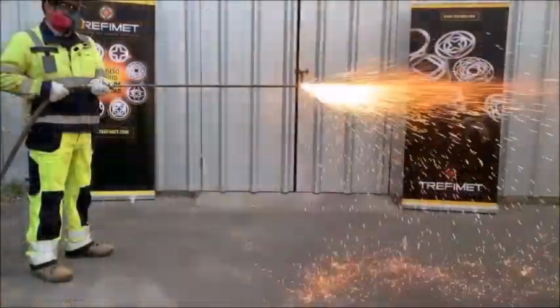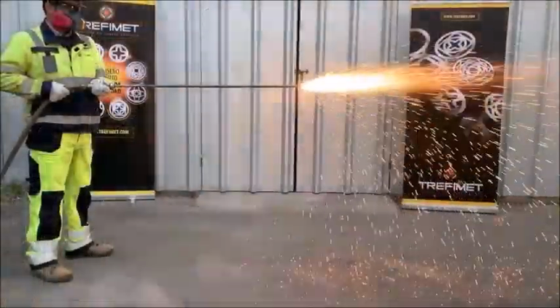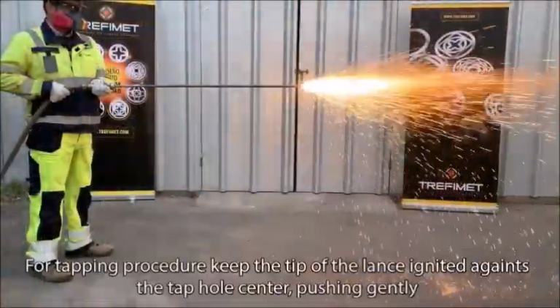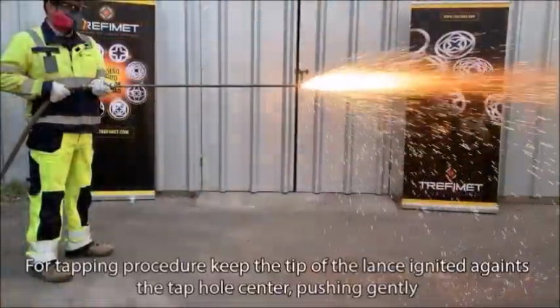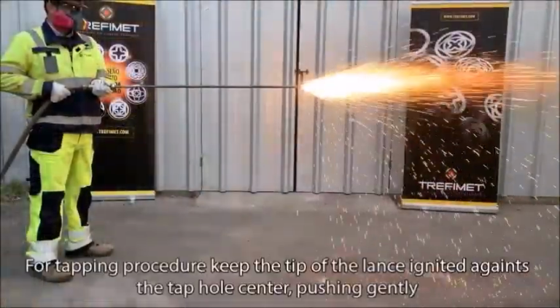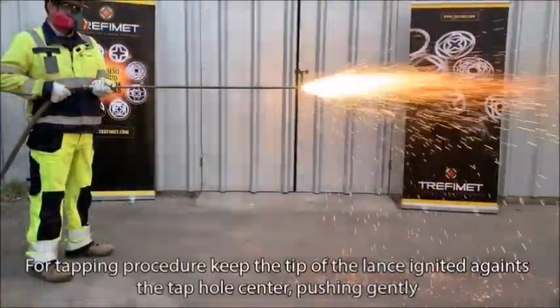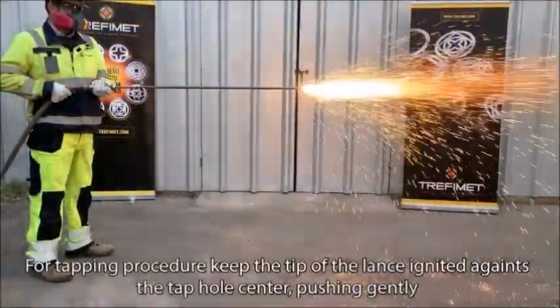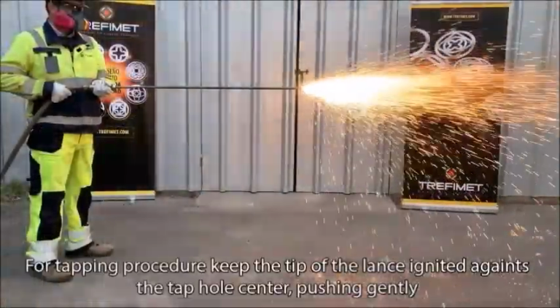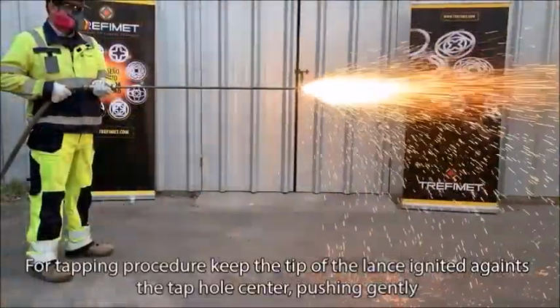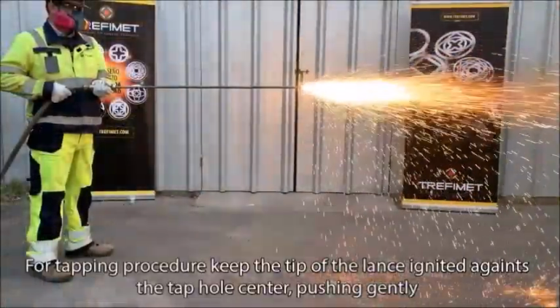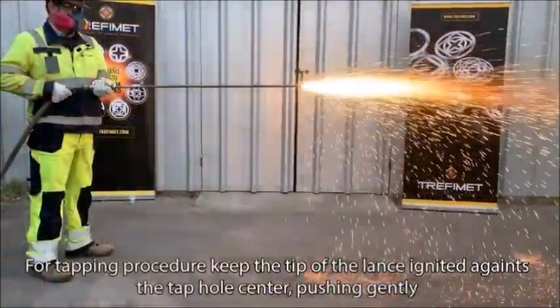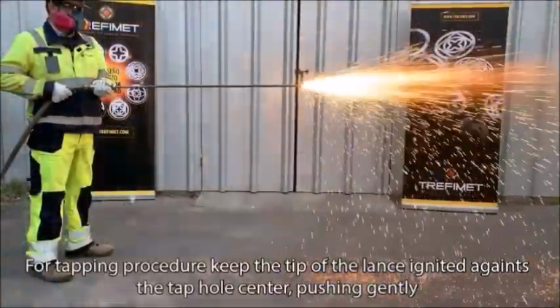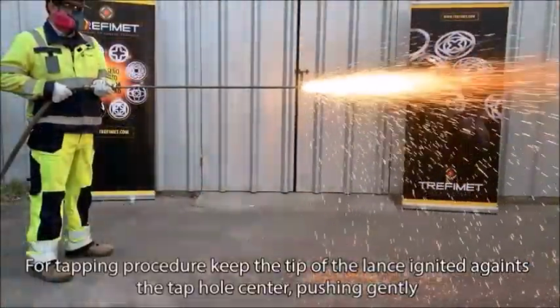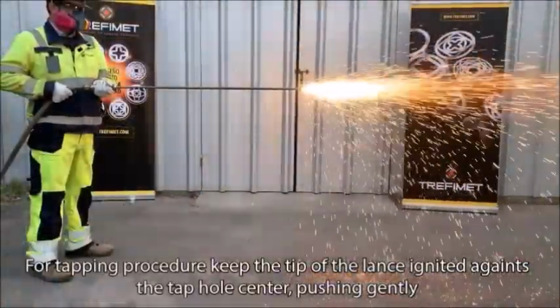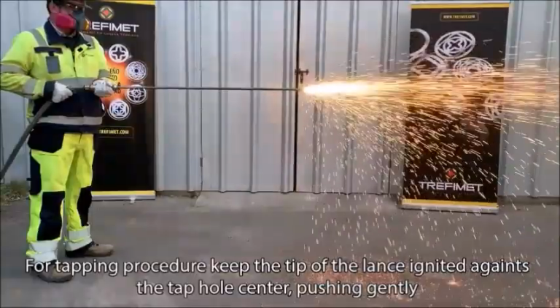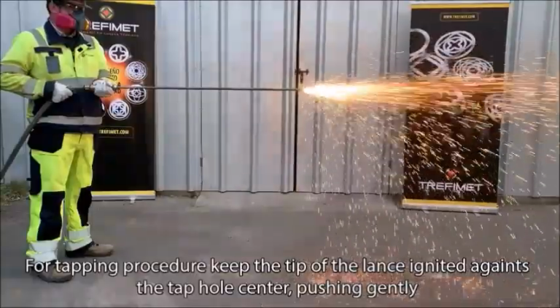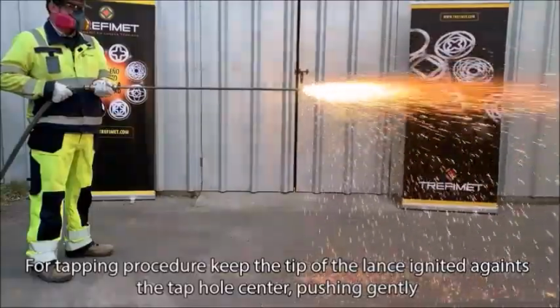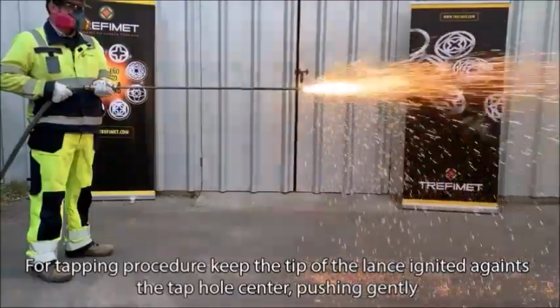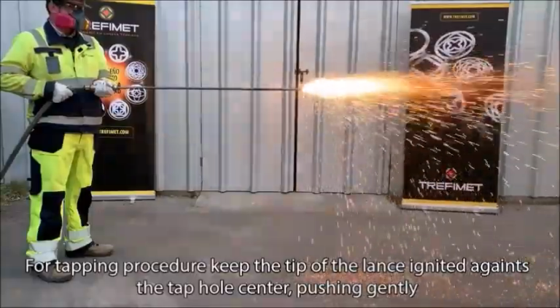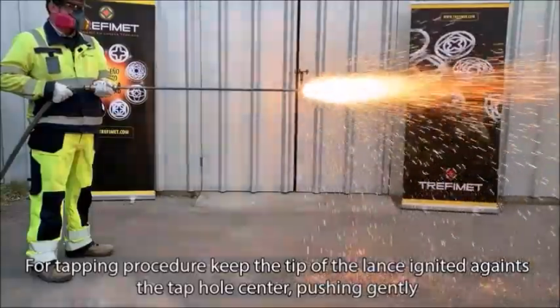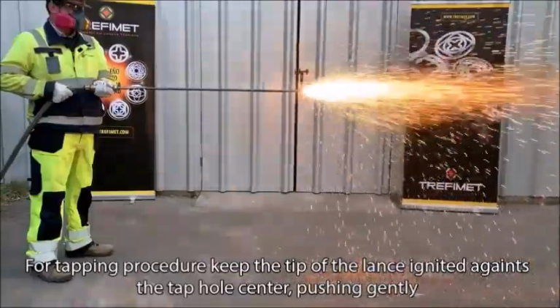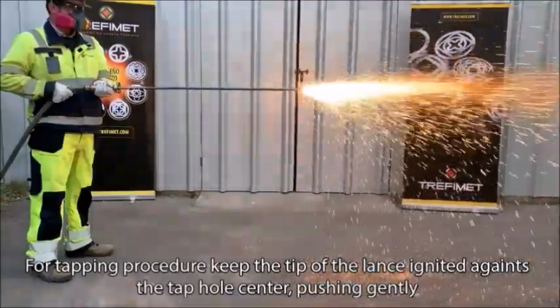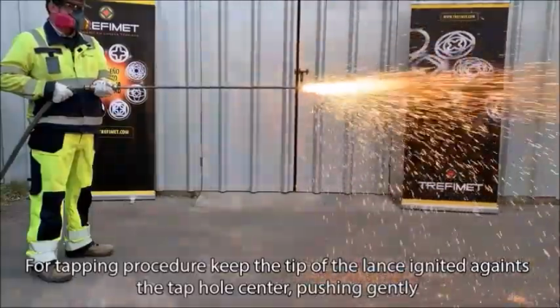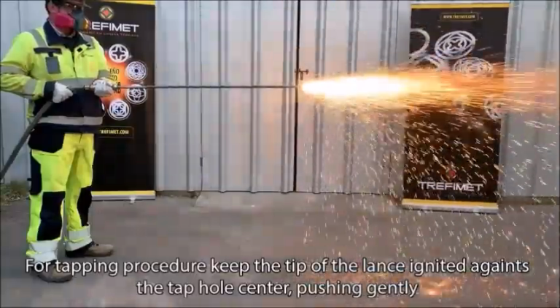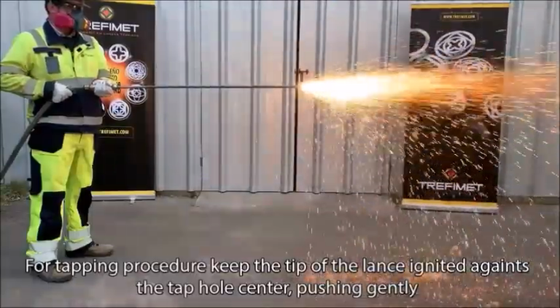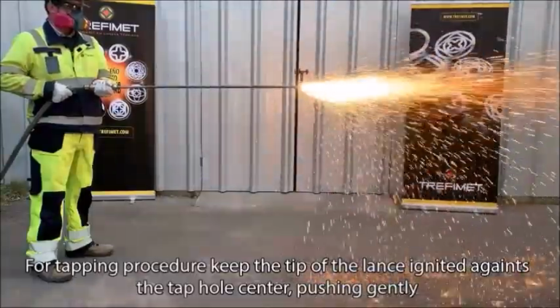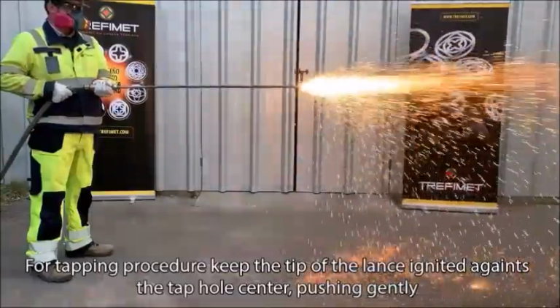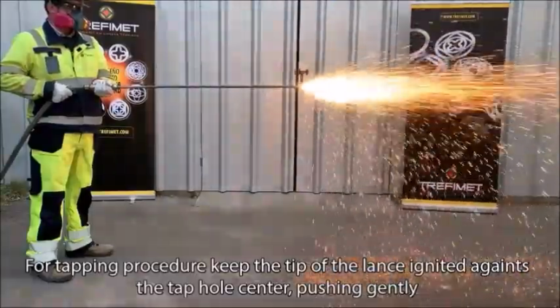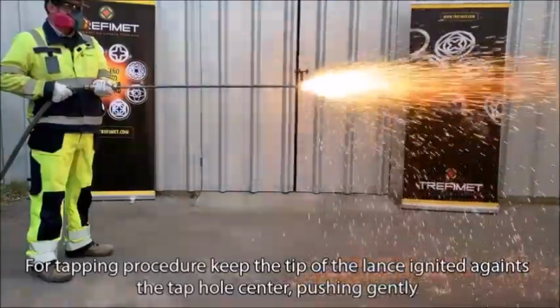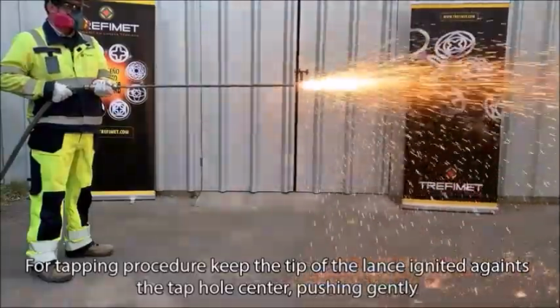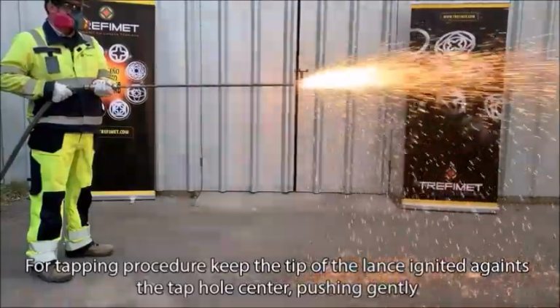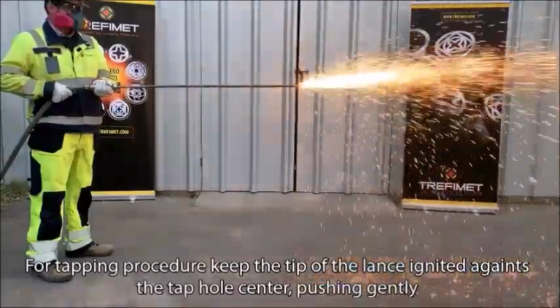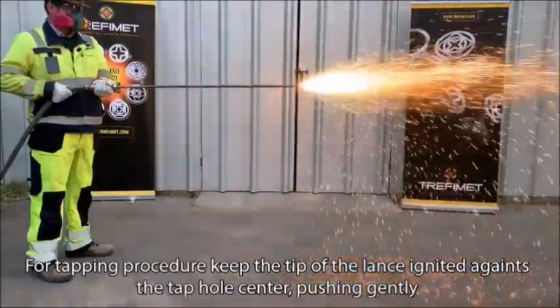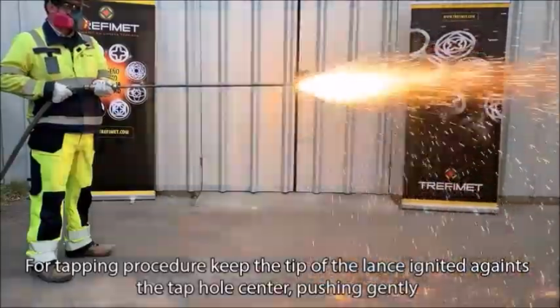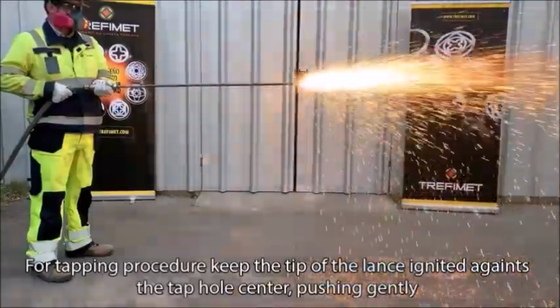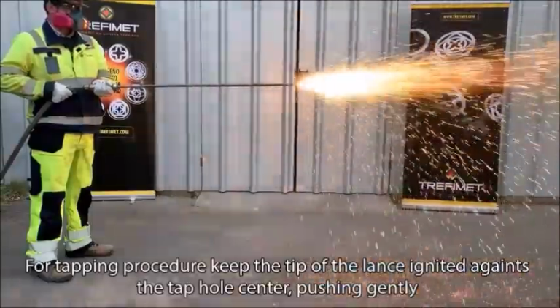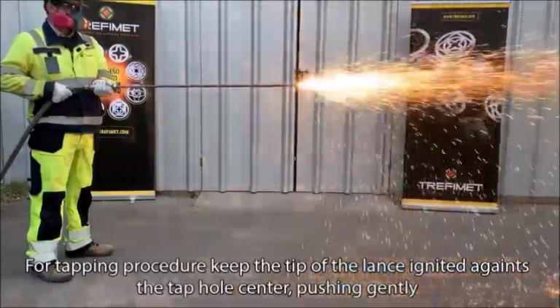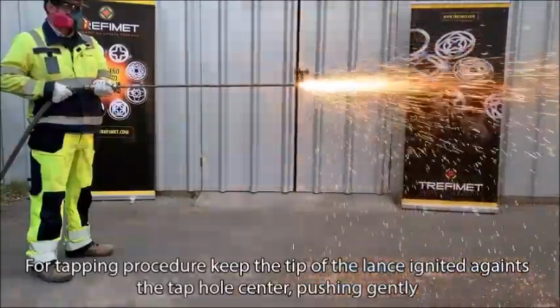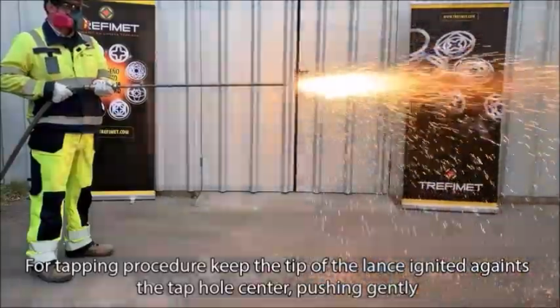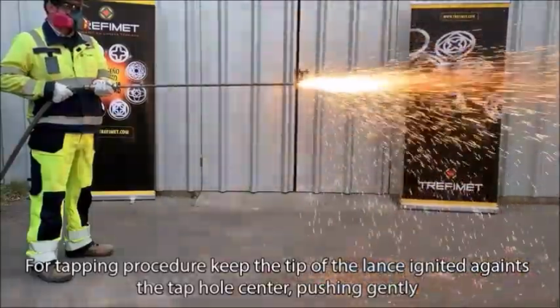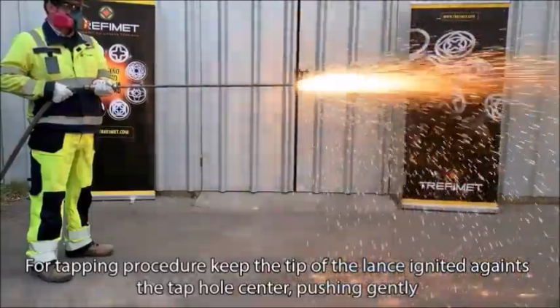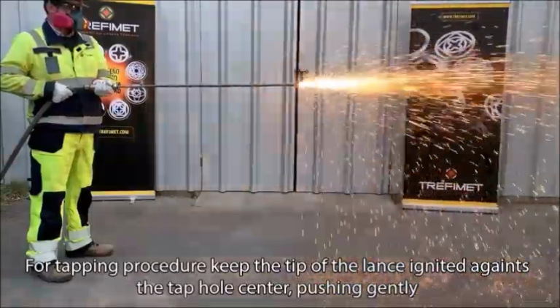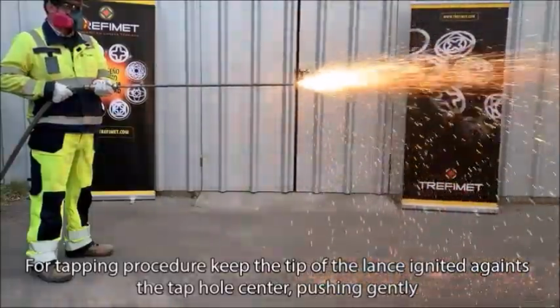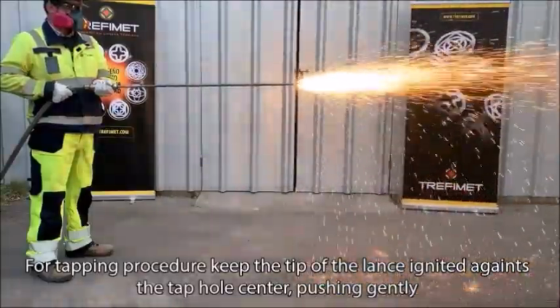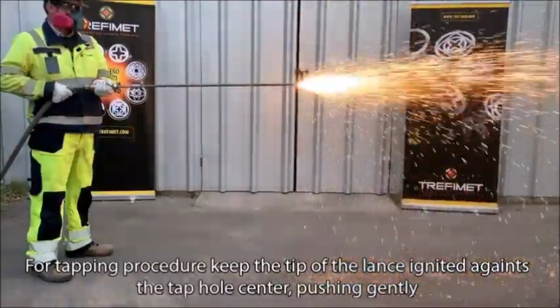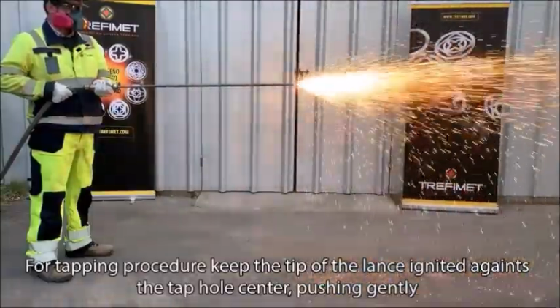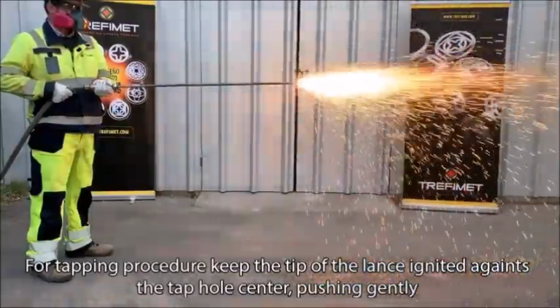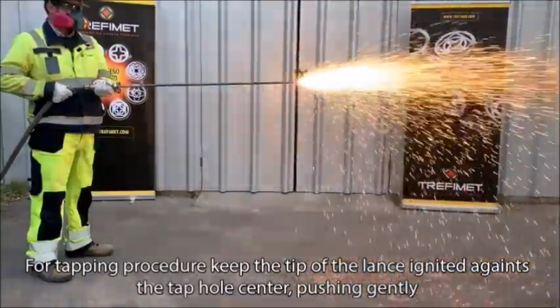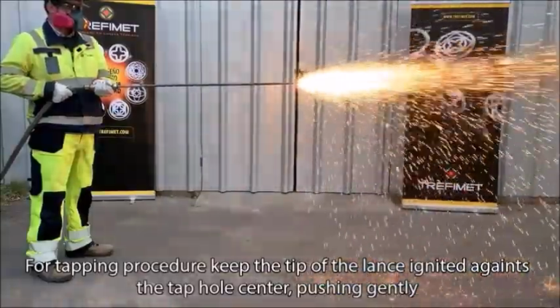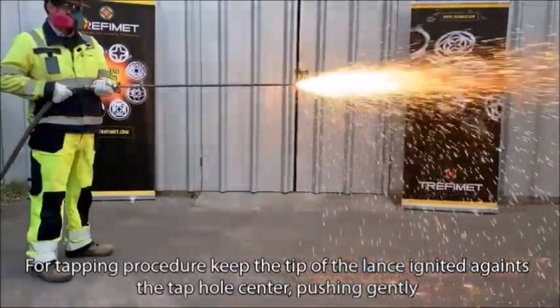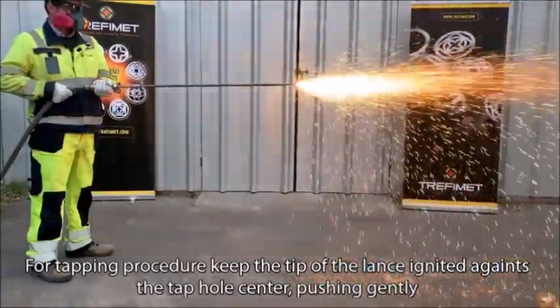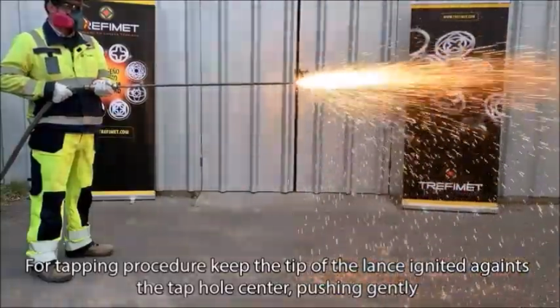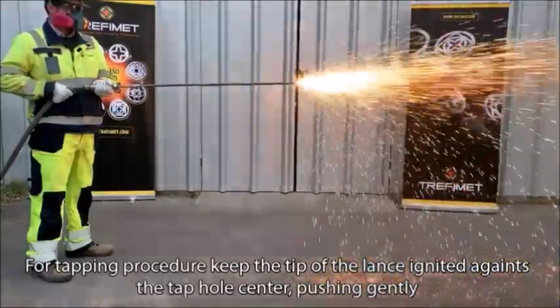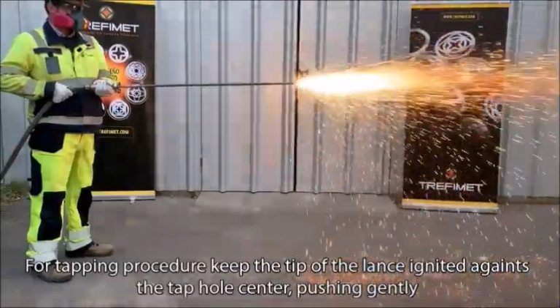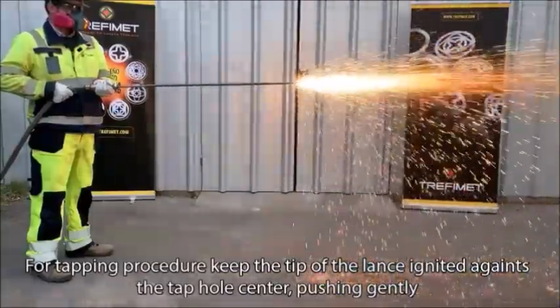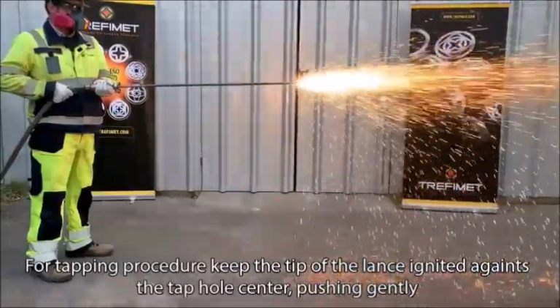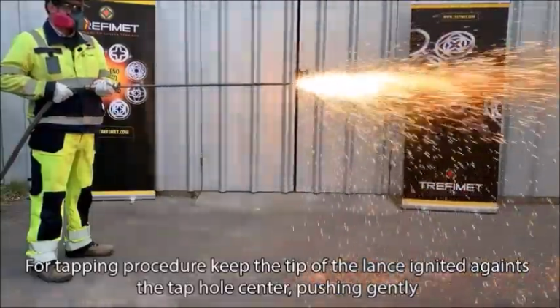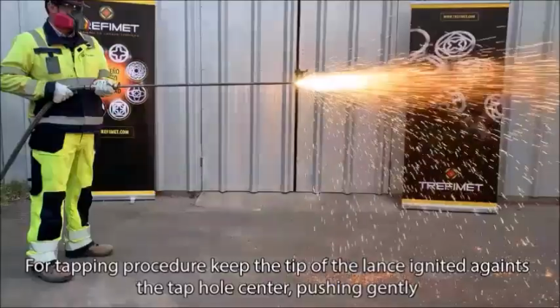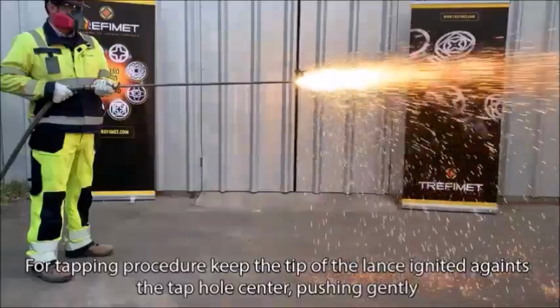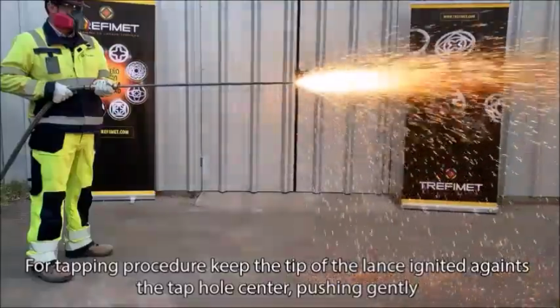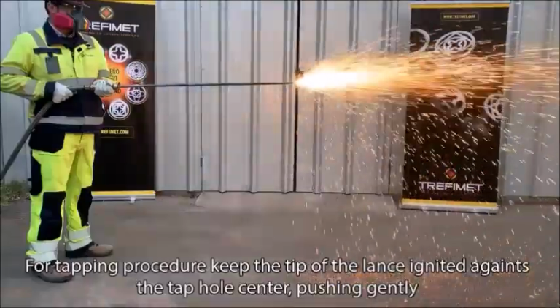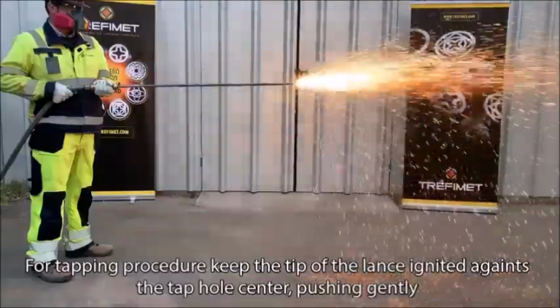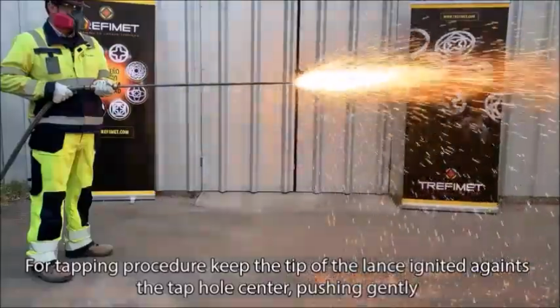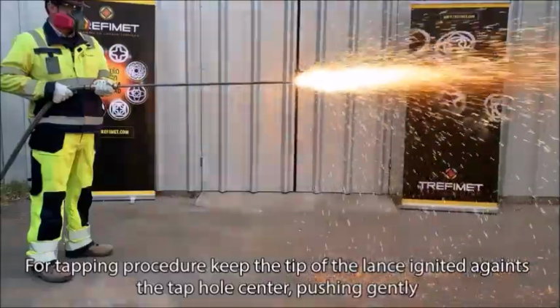For the tapping procedure, keep the tip of the lance ignited against the tap hole center, pushing gently.